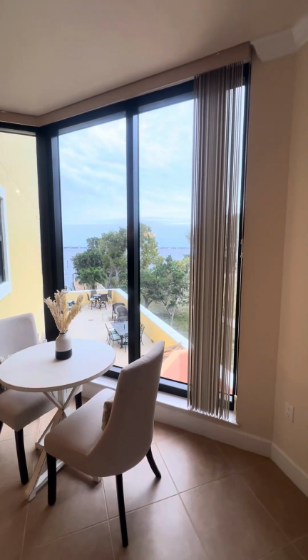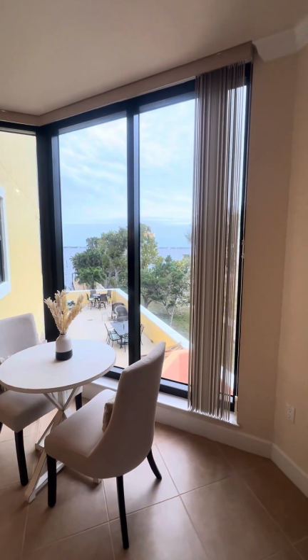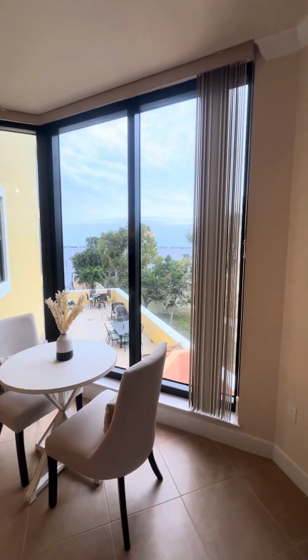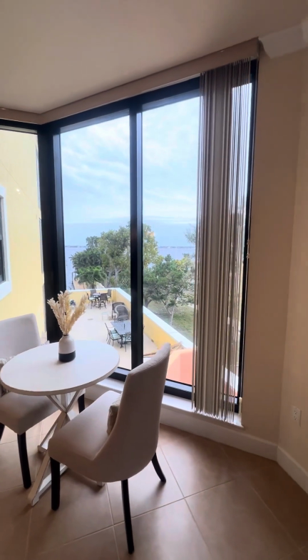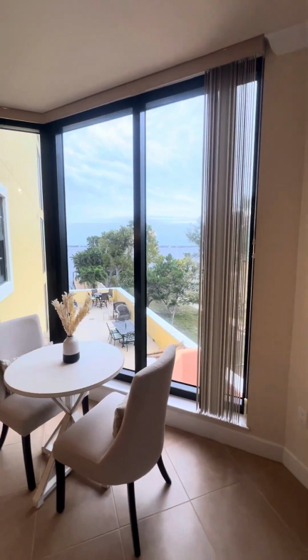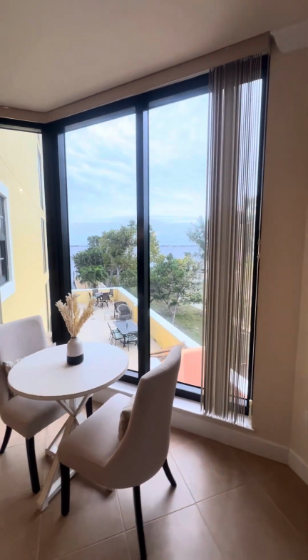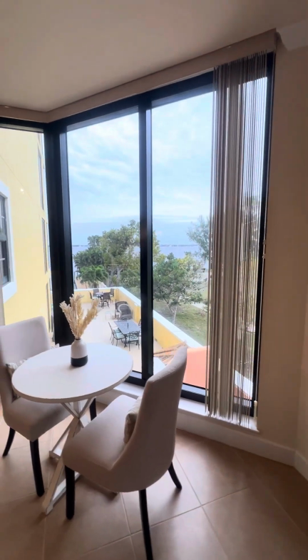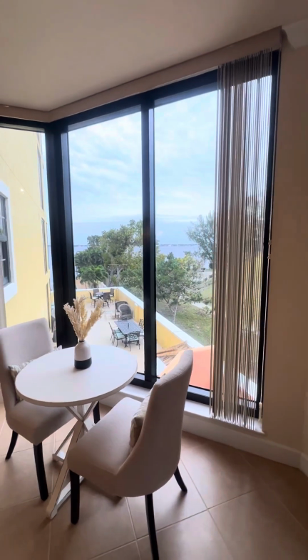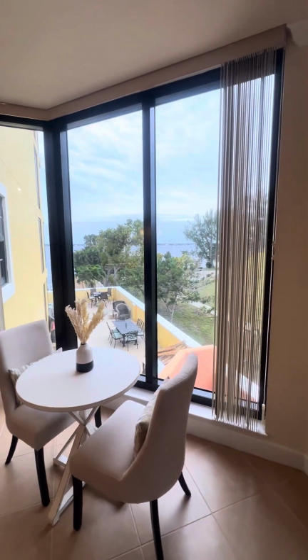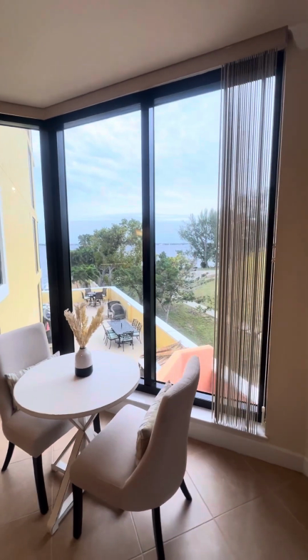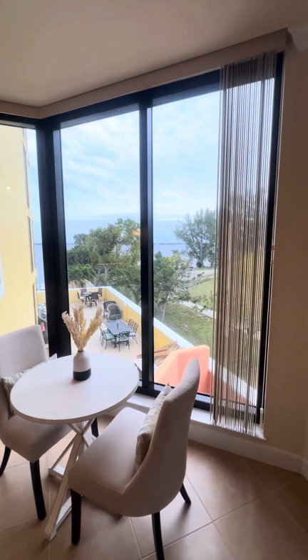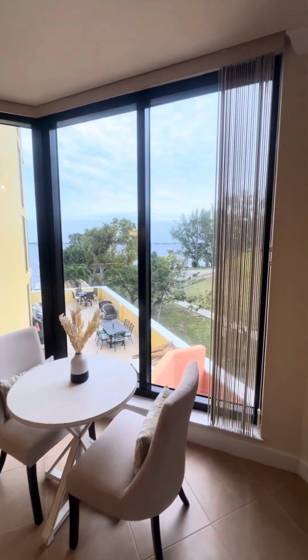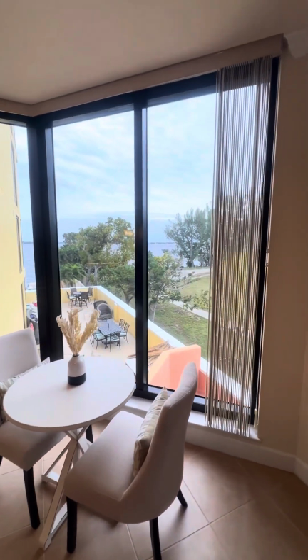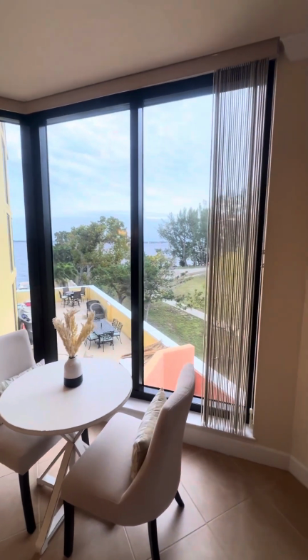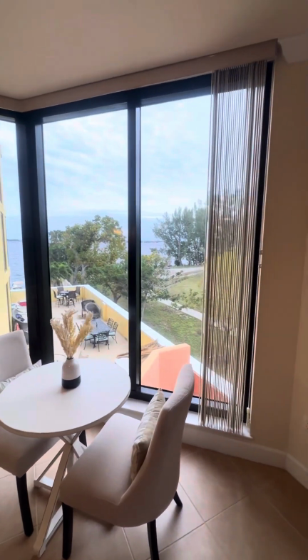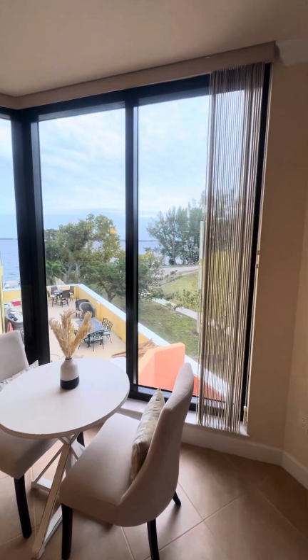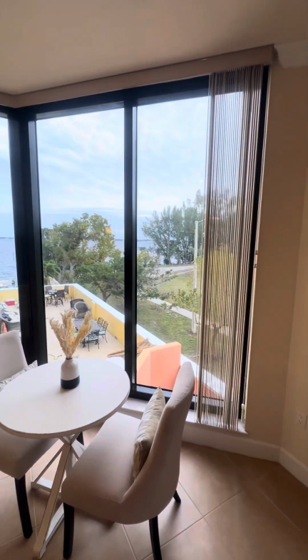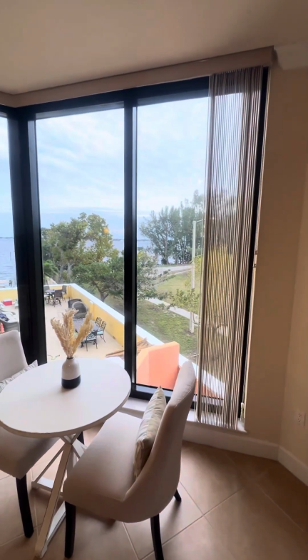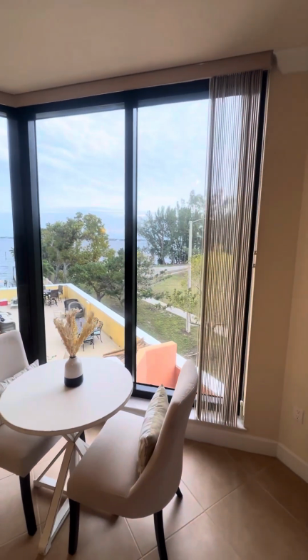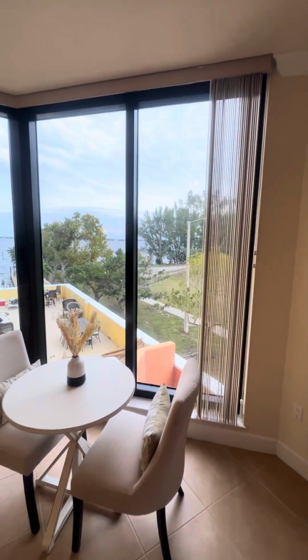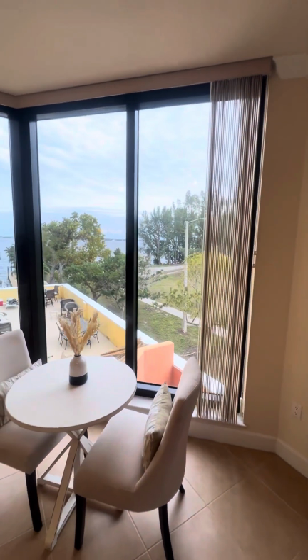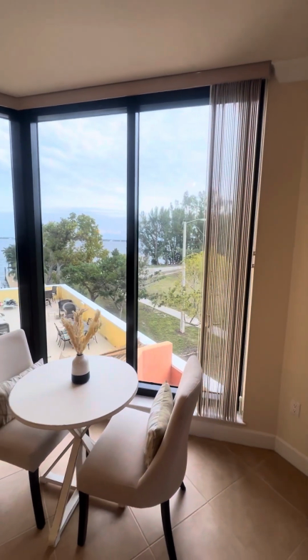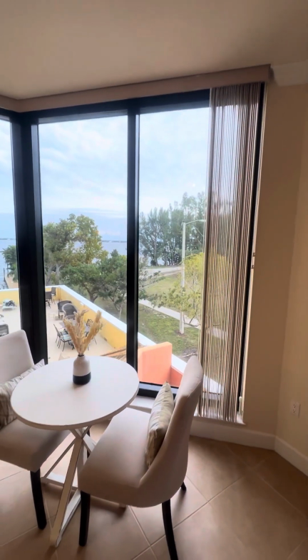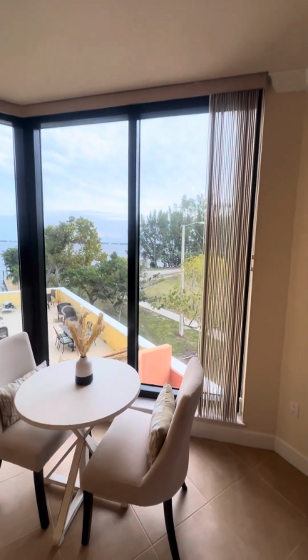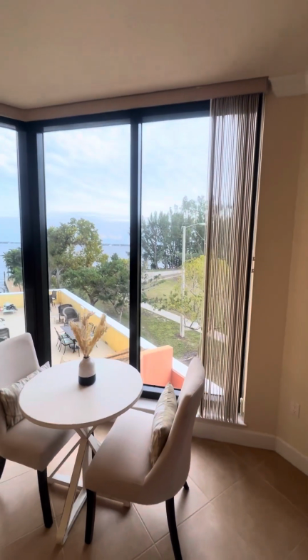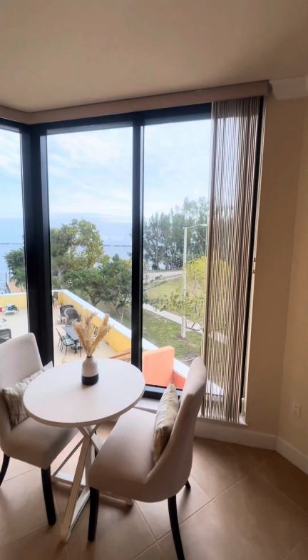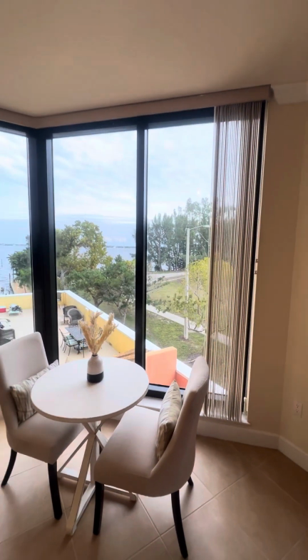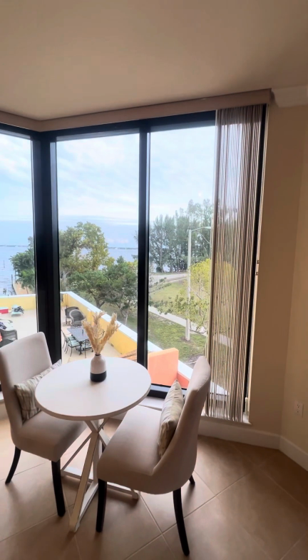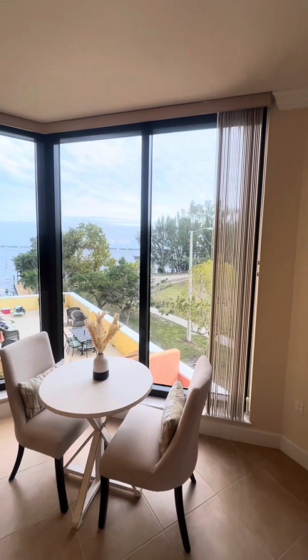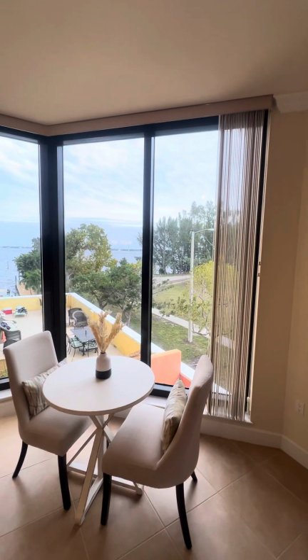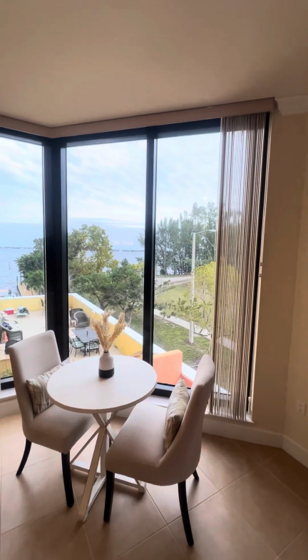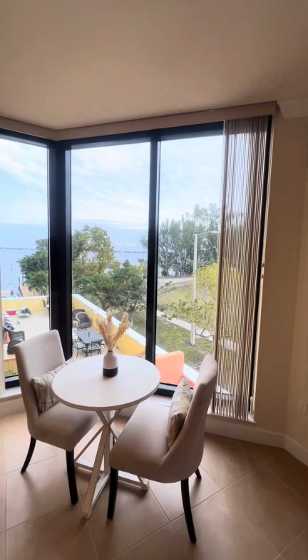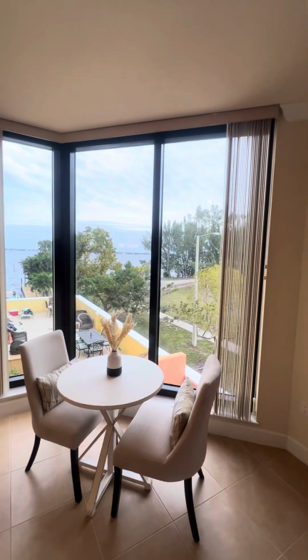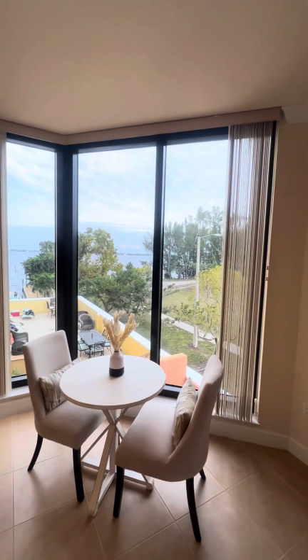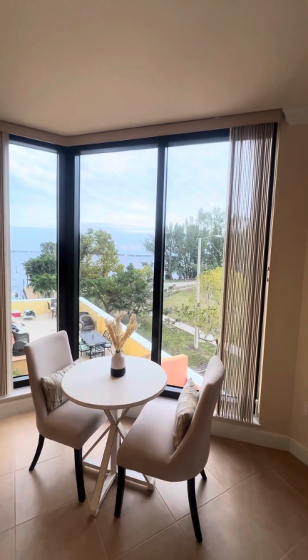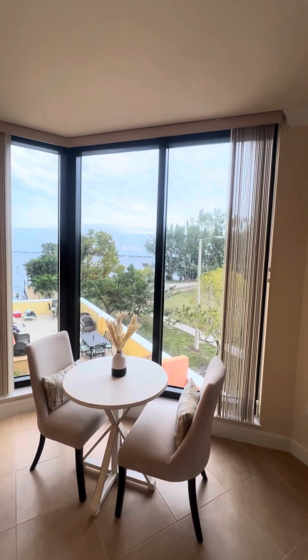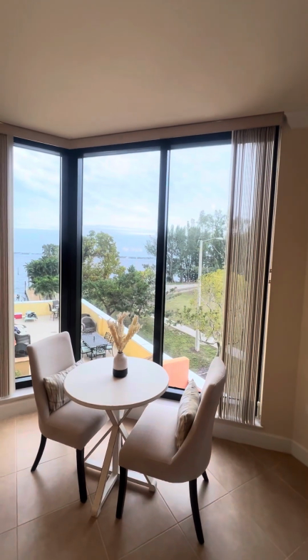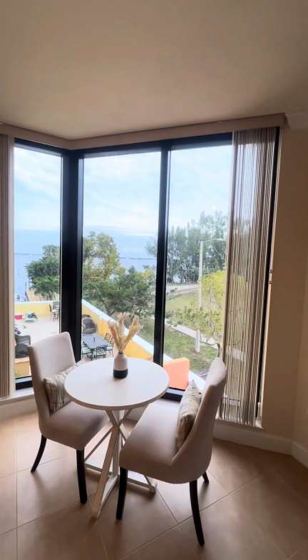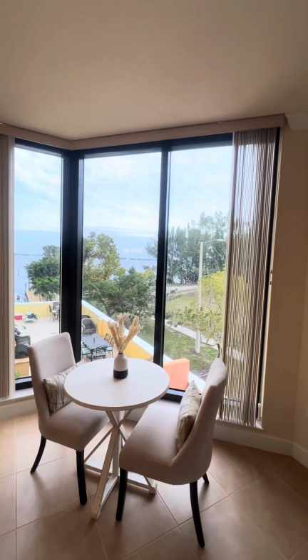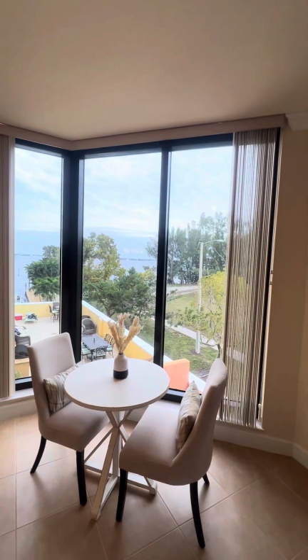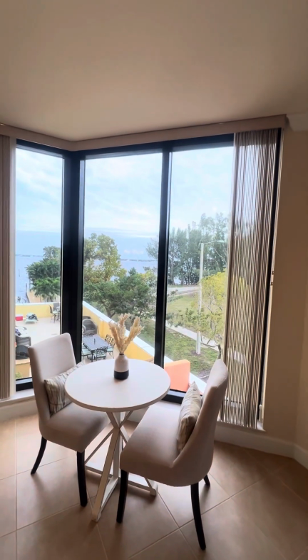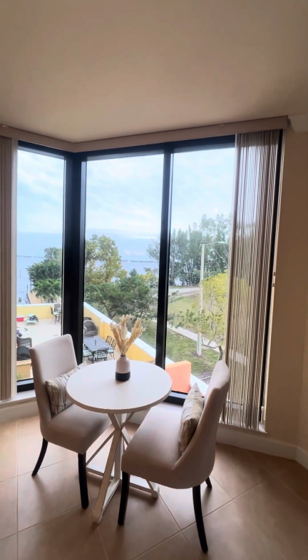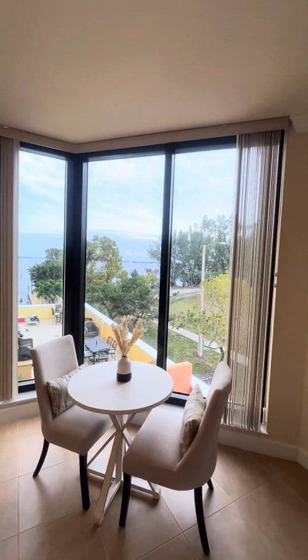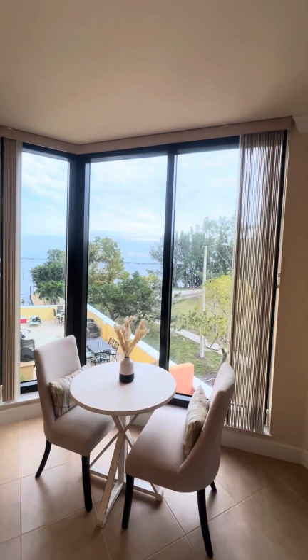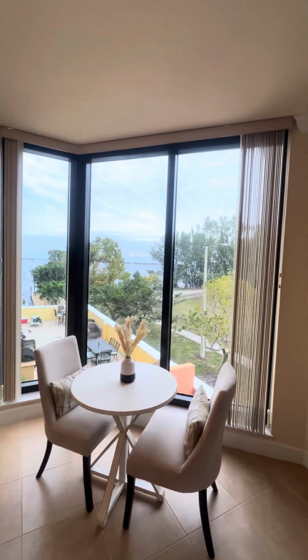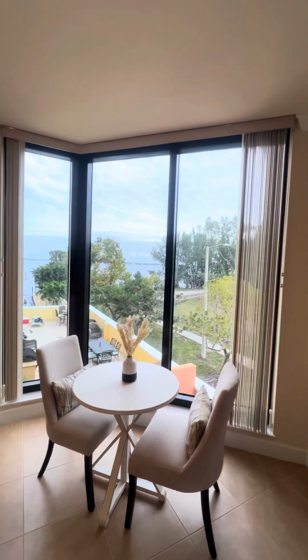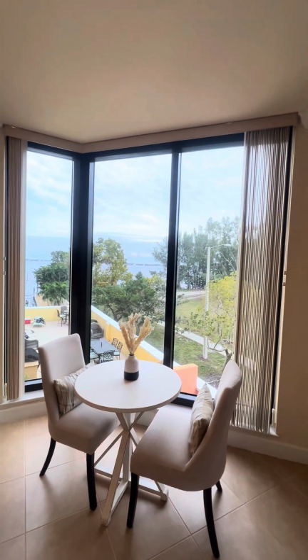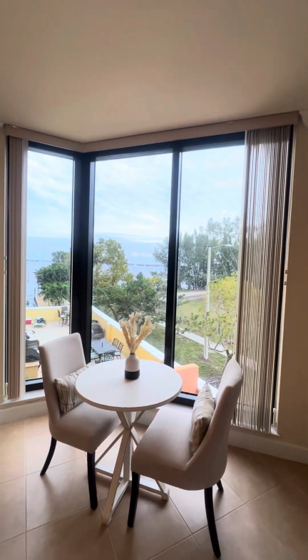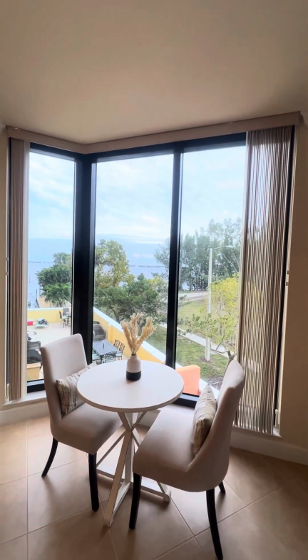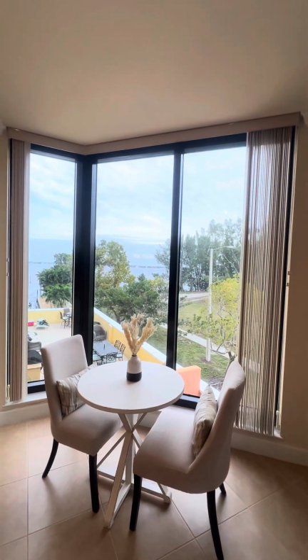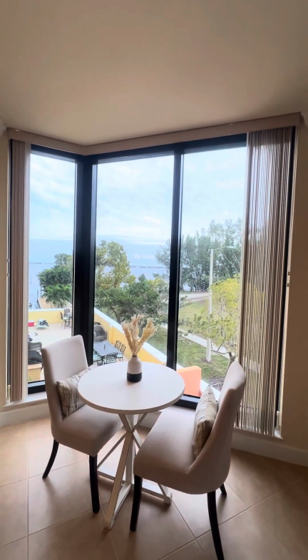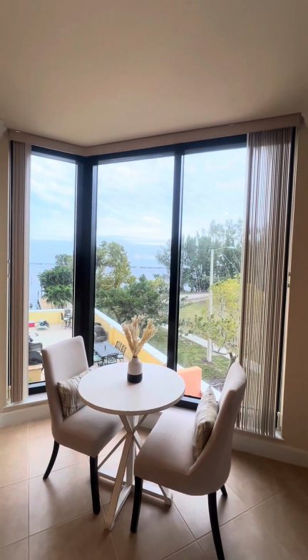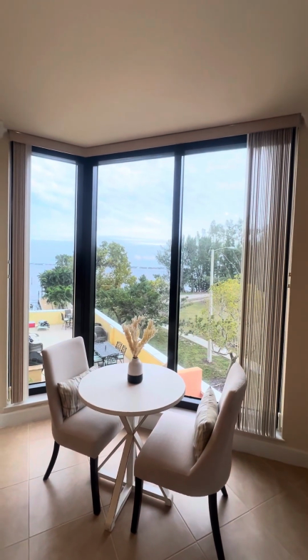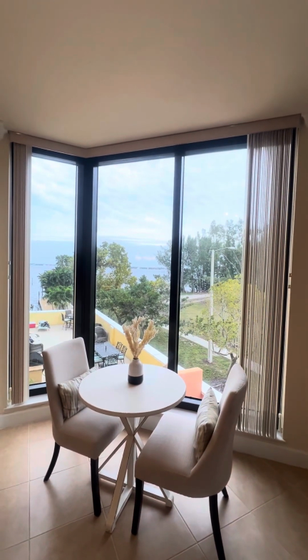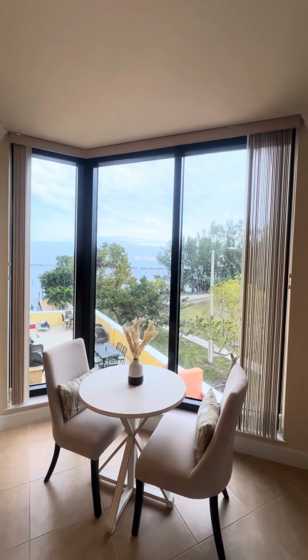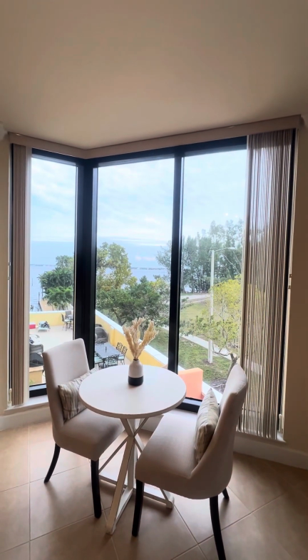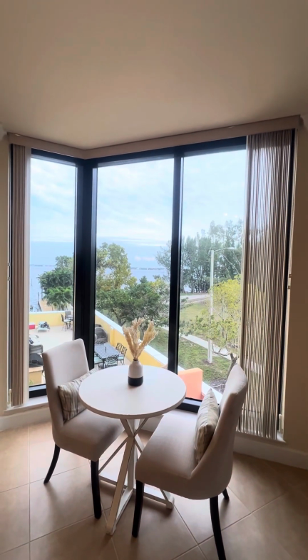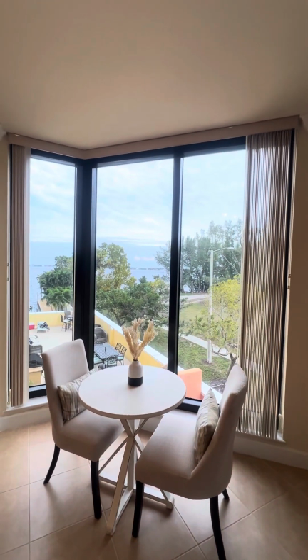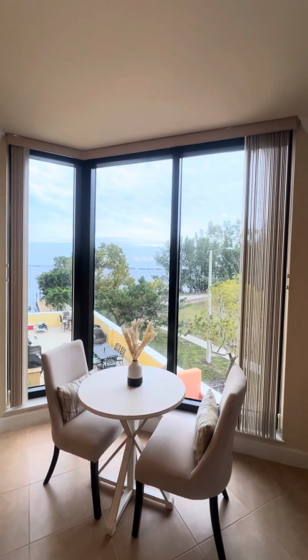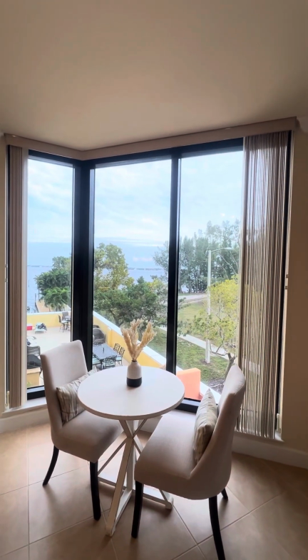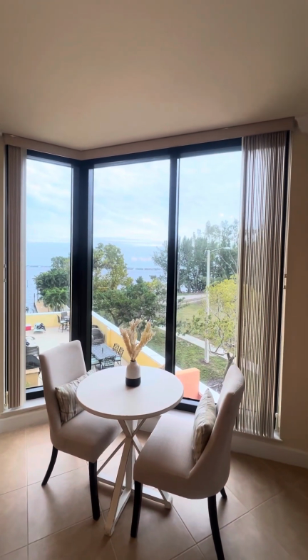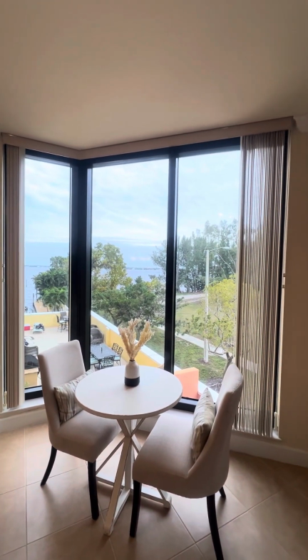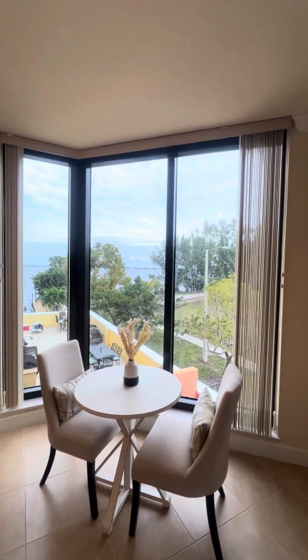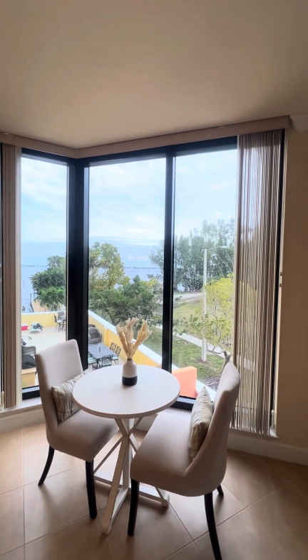If you think a condo is something you'd be interested in, this is definitely in the luxury condo category.